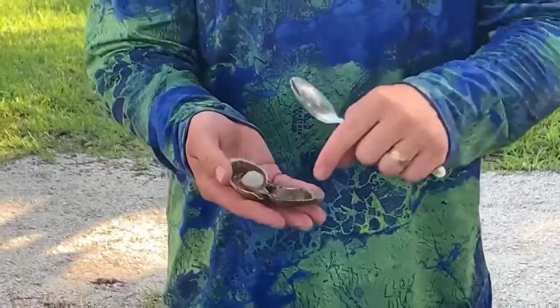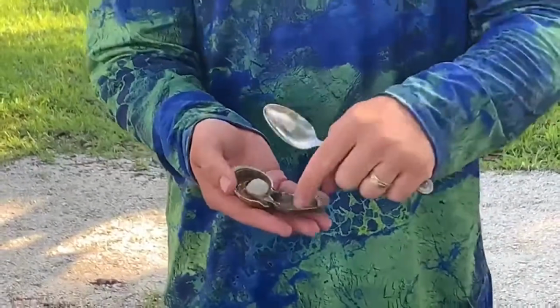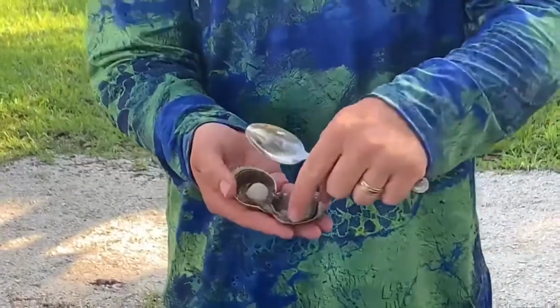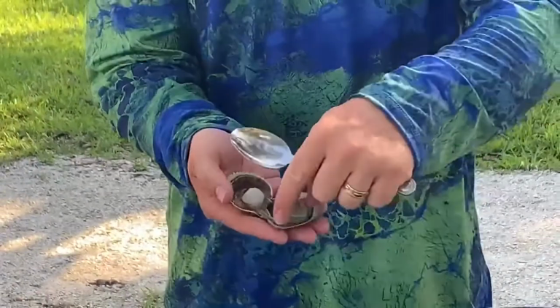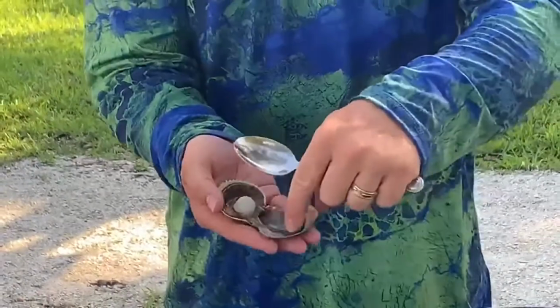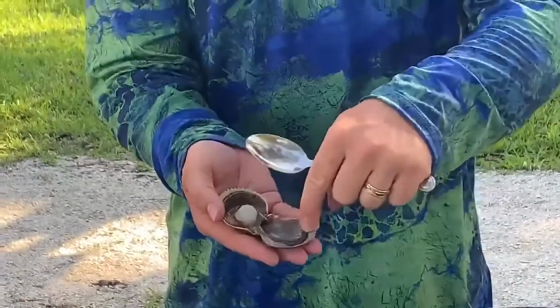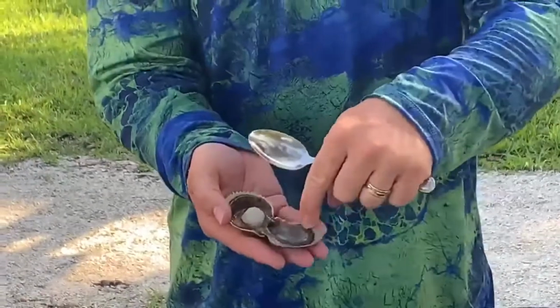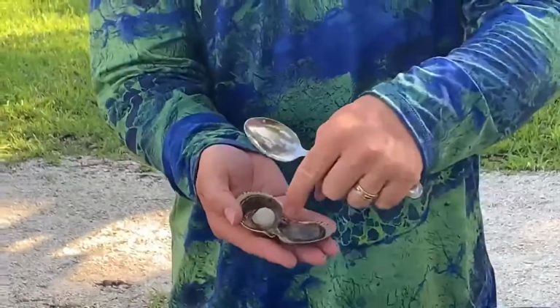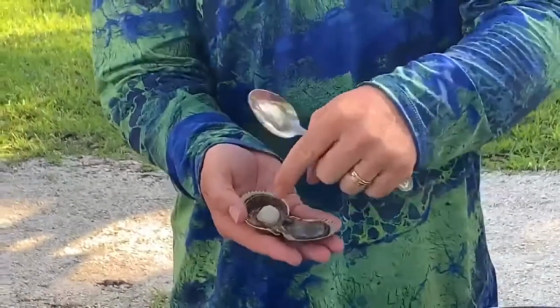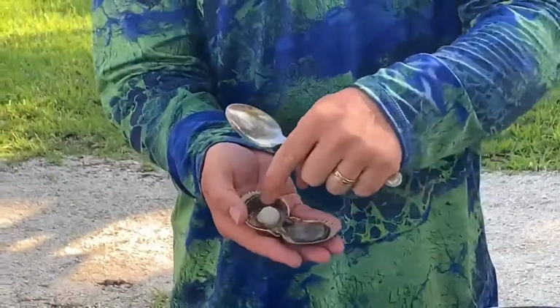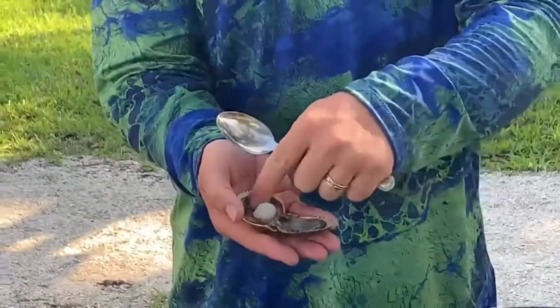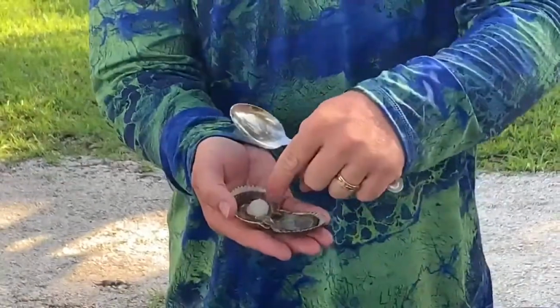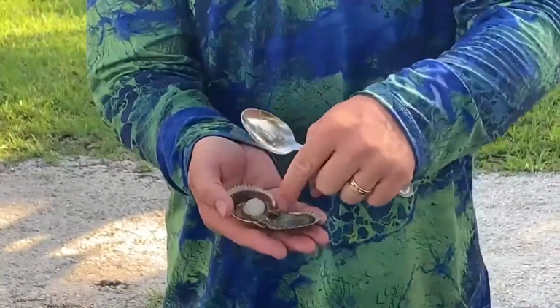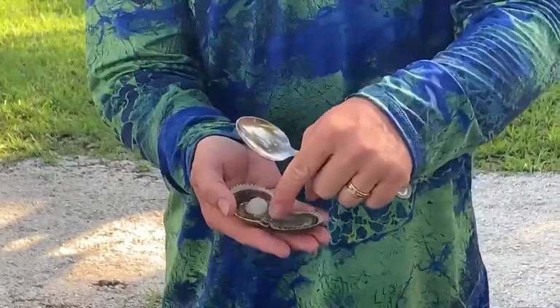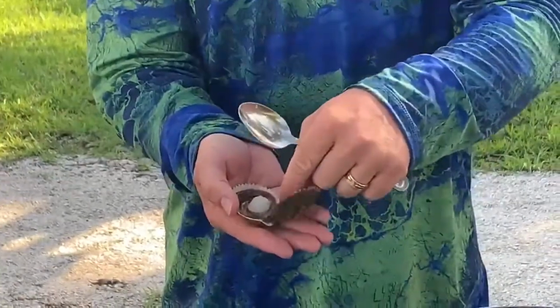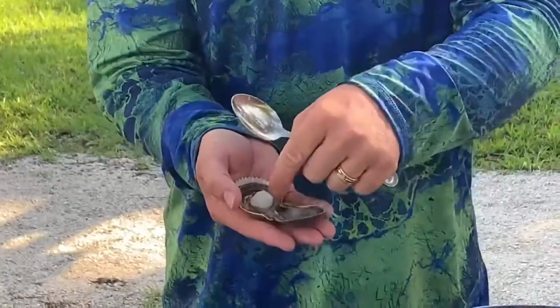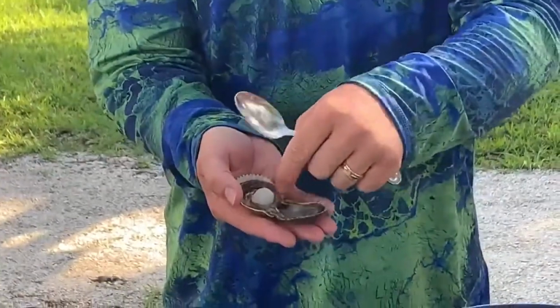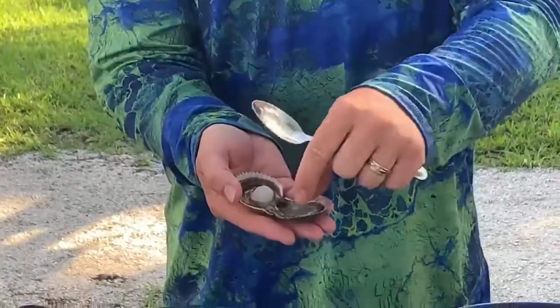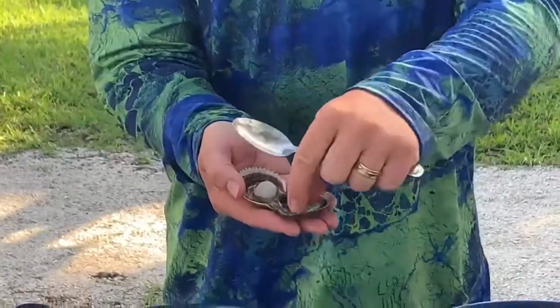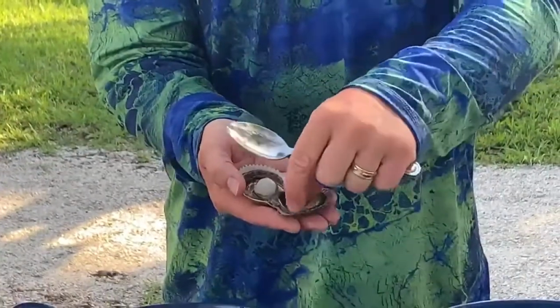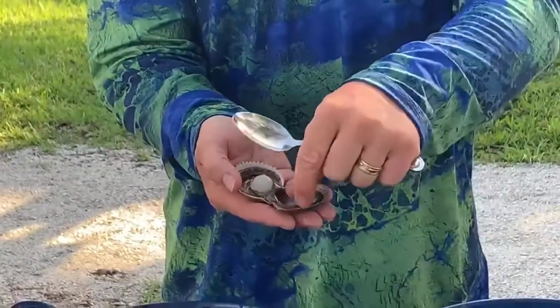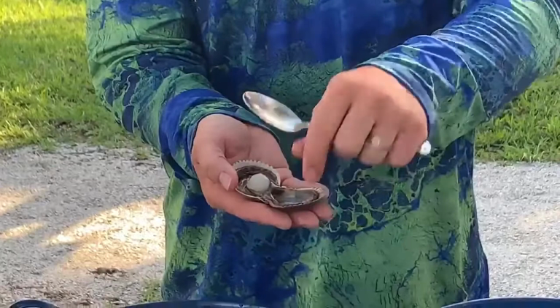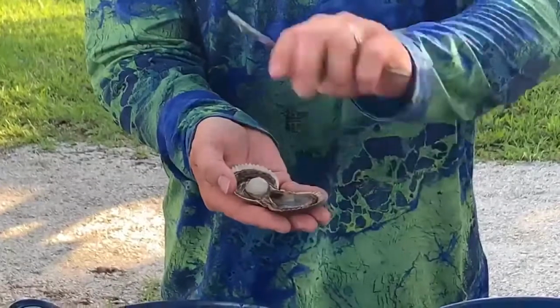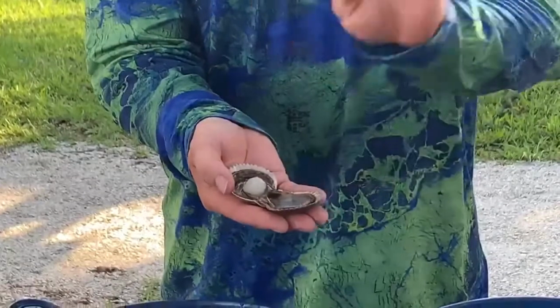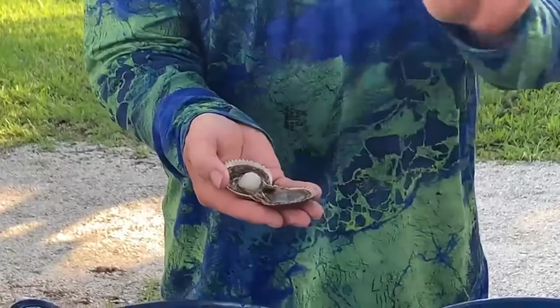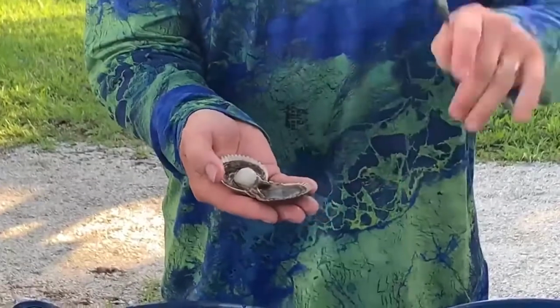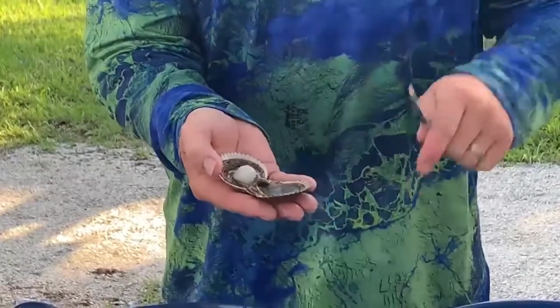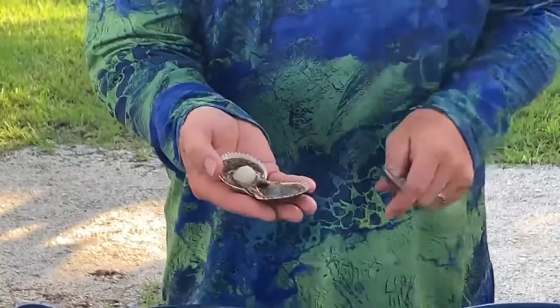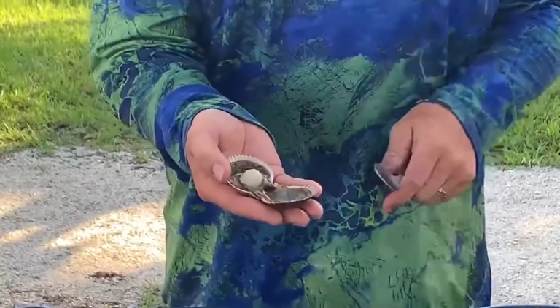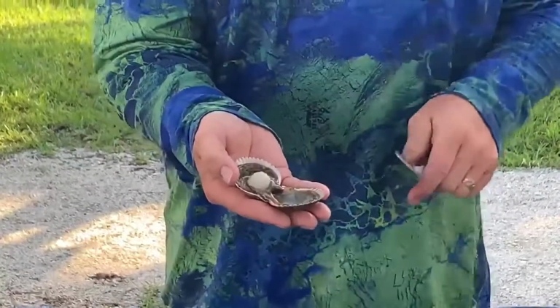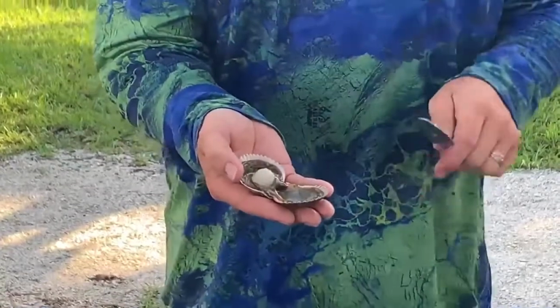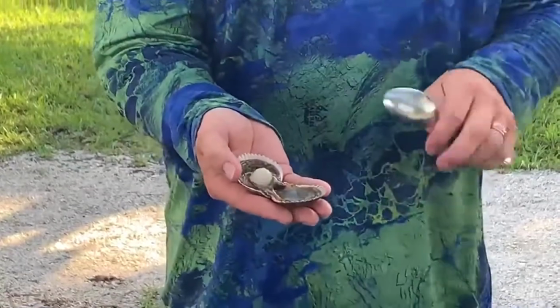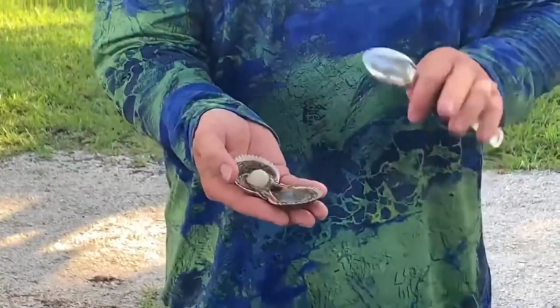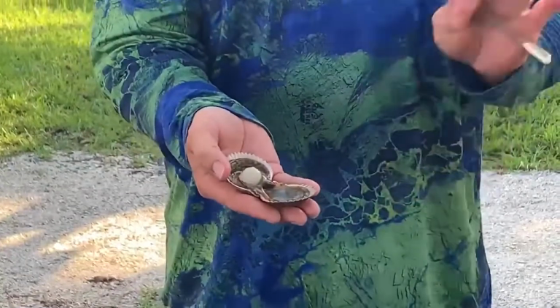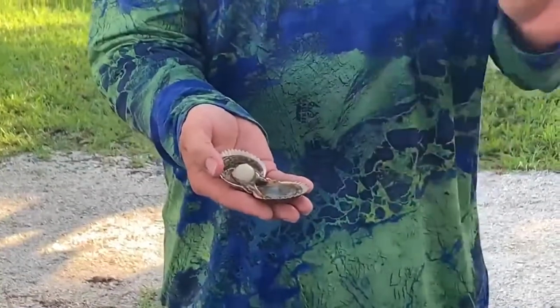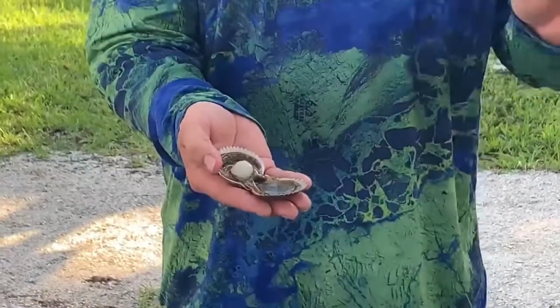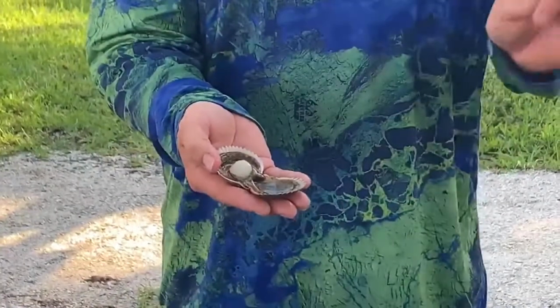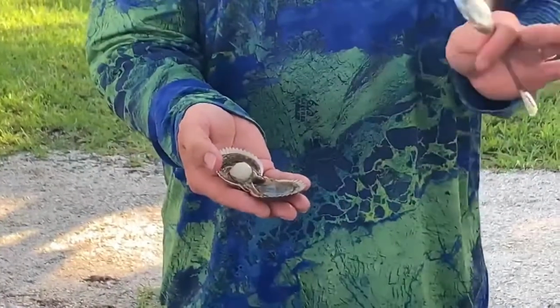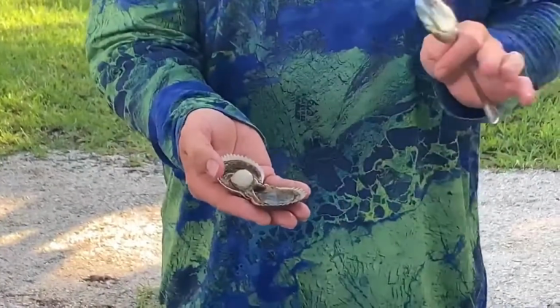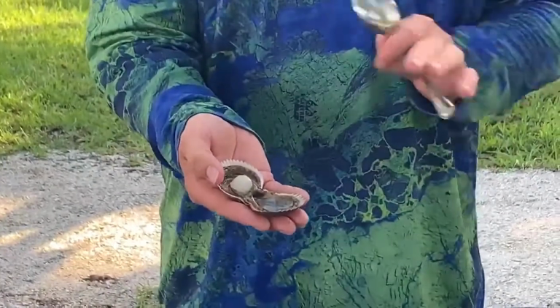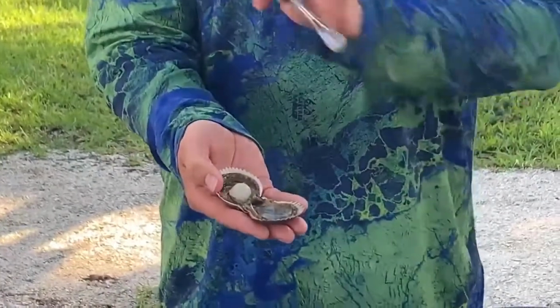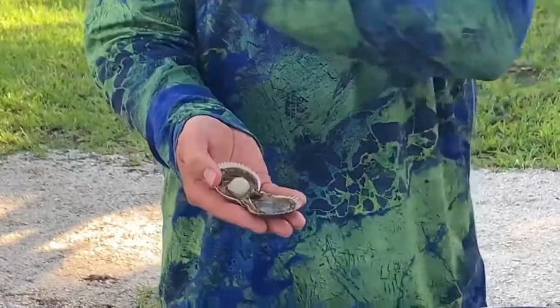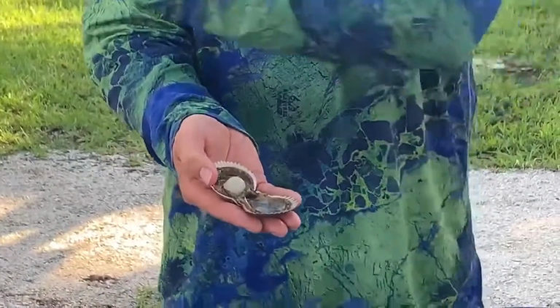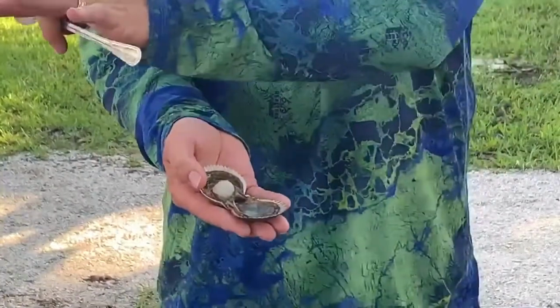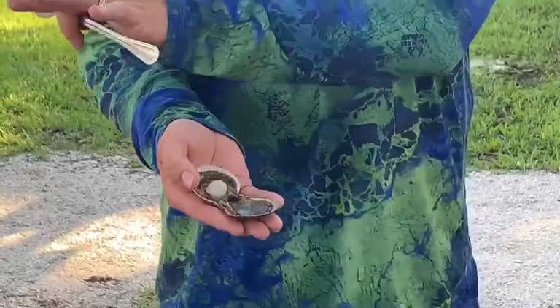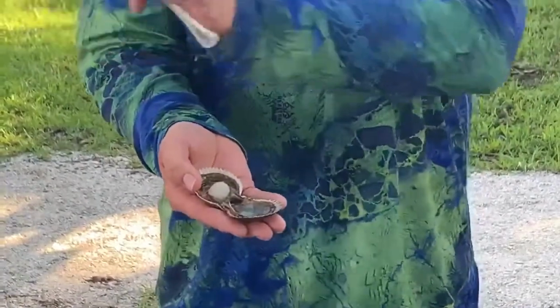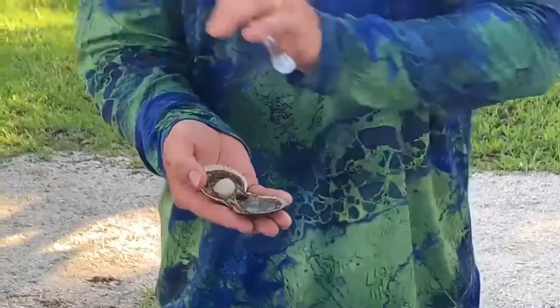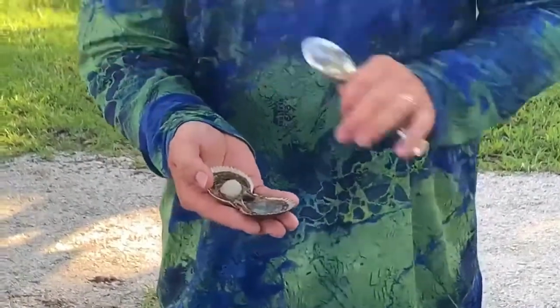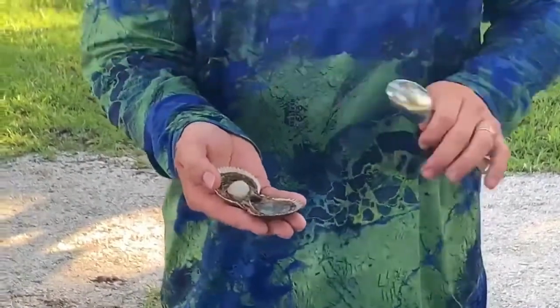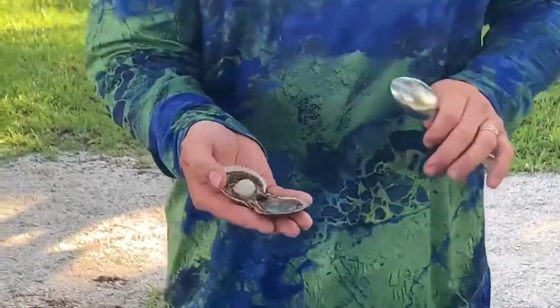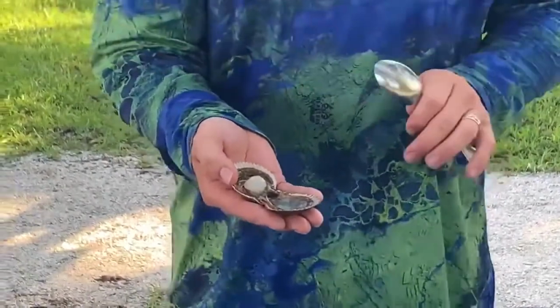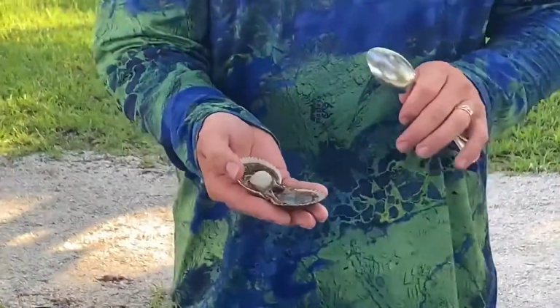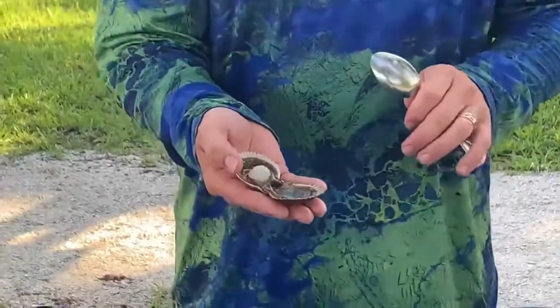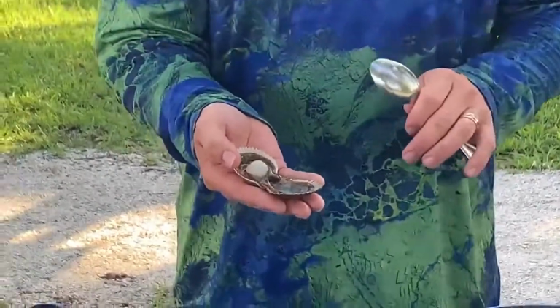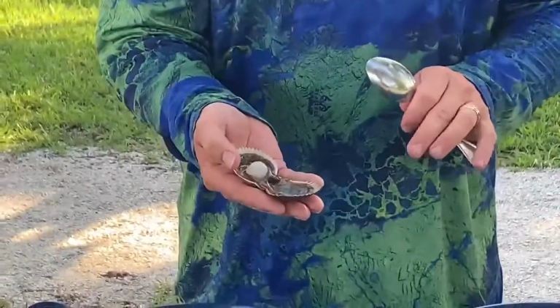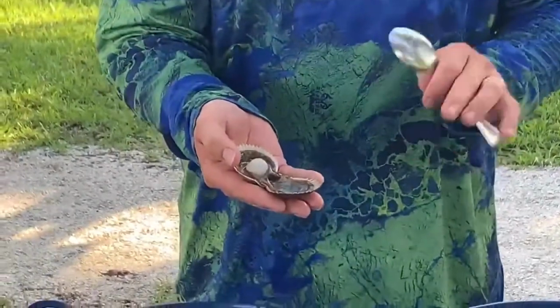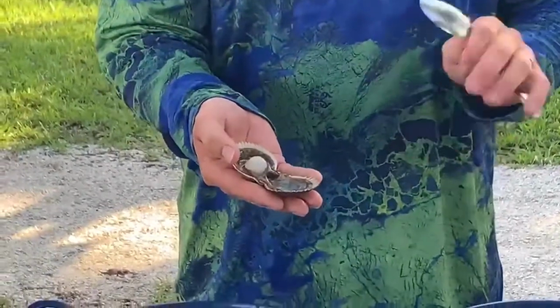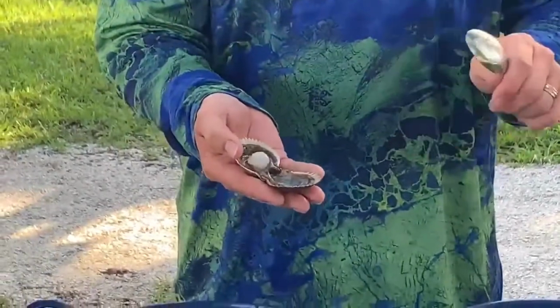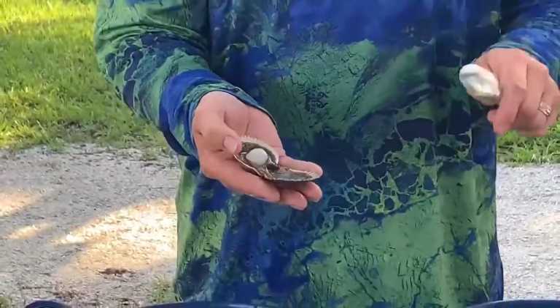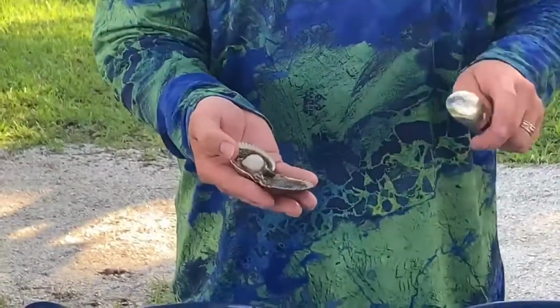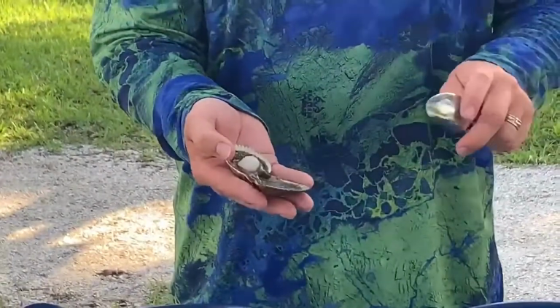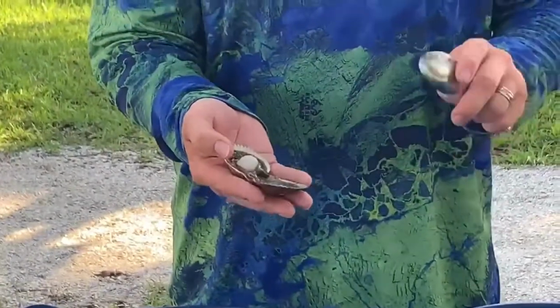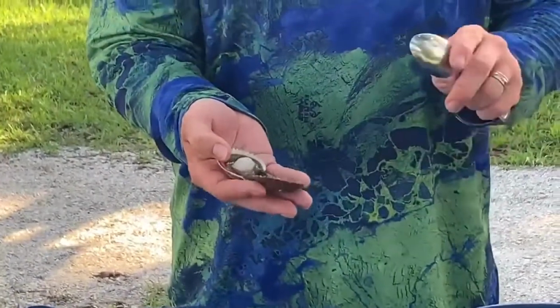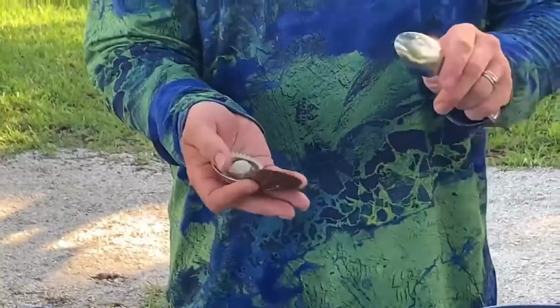If you have a lot of scallops to clean, a shop vac will save you hours of work. You can just suck all the filters and the eyes out with a shop vac in two seconds. We don't have that many scallops today, so we're just going to do it by hand.